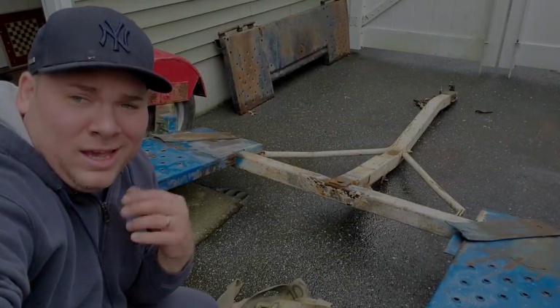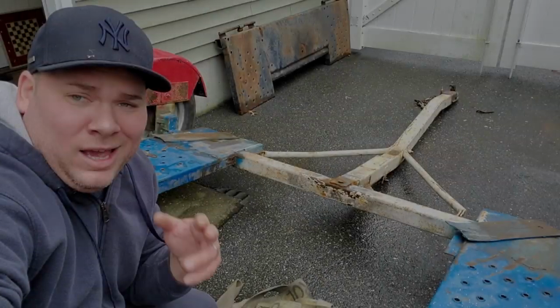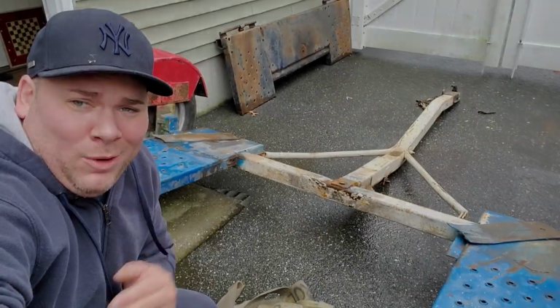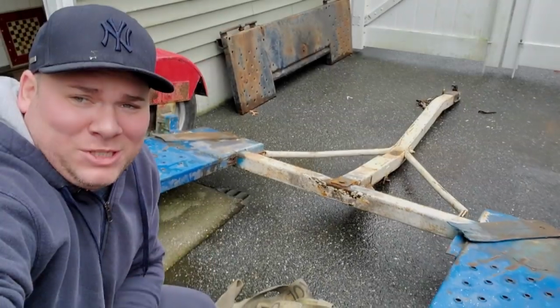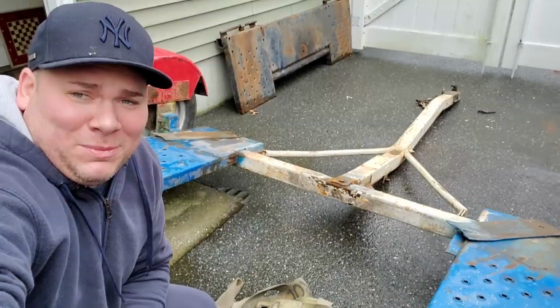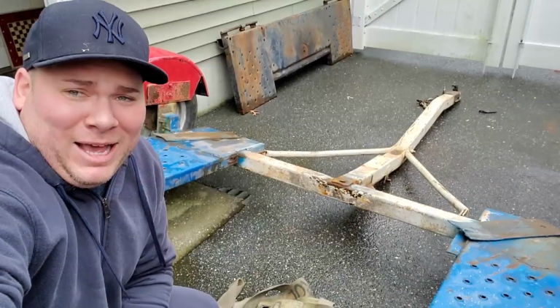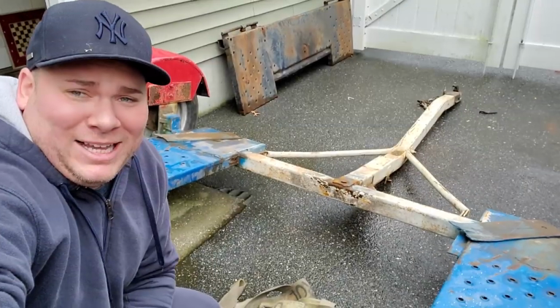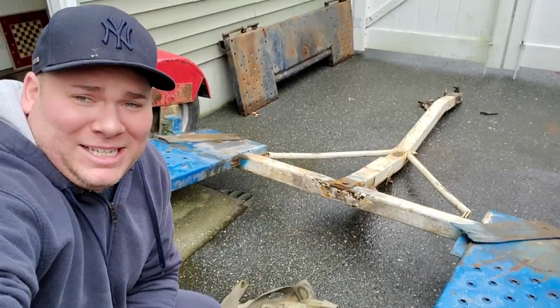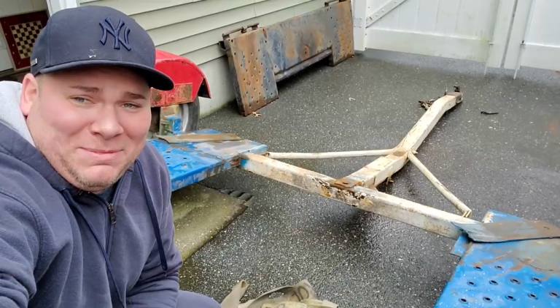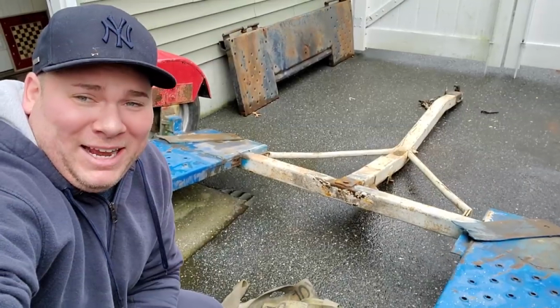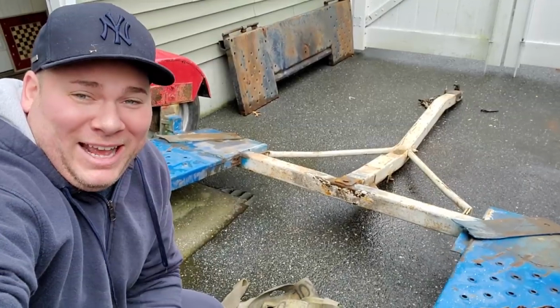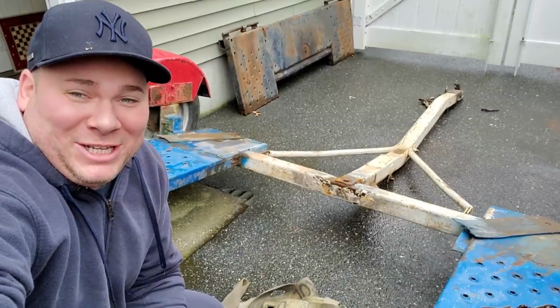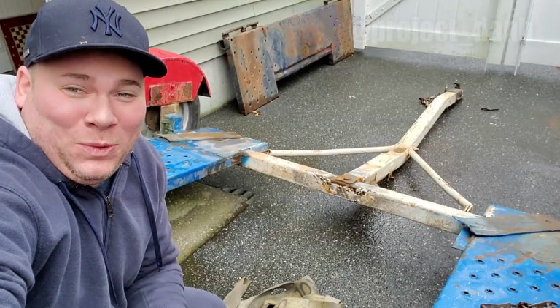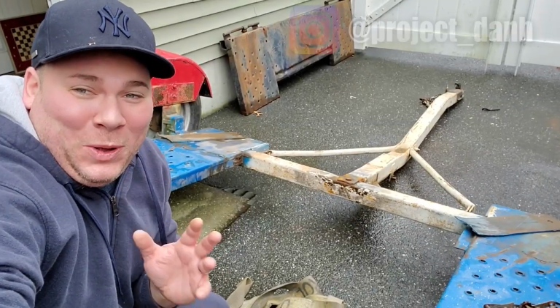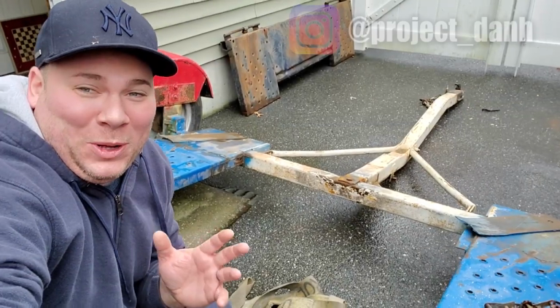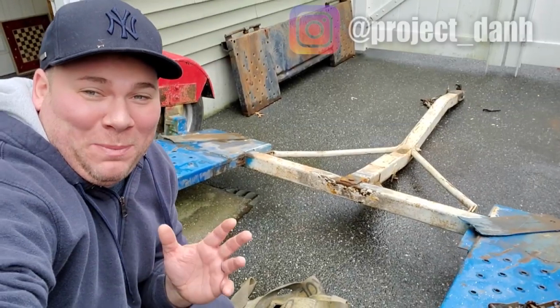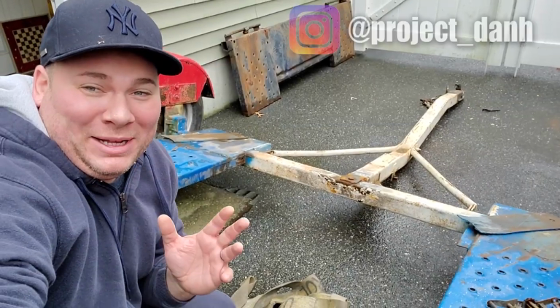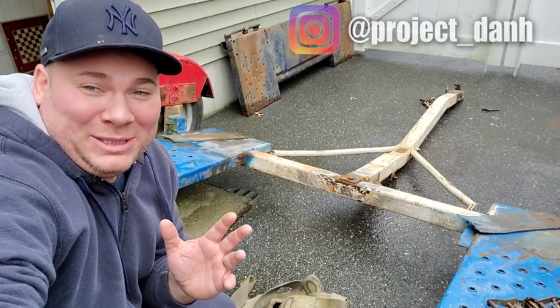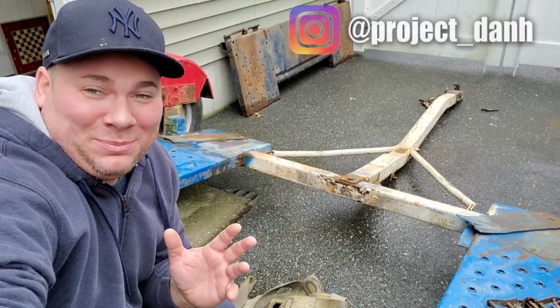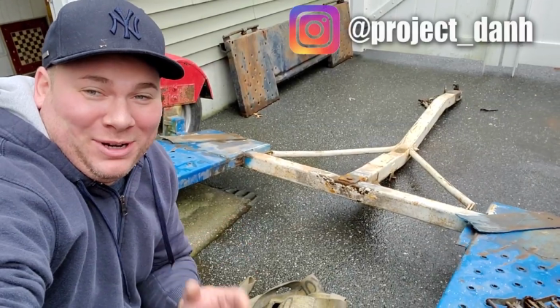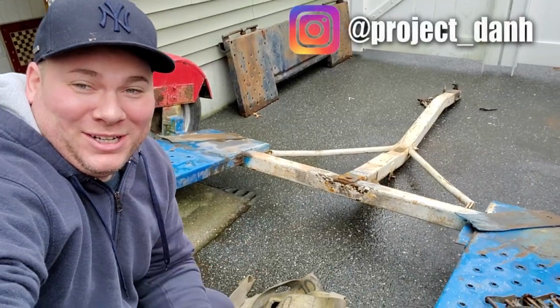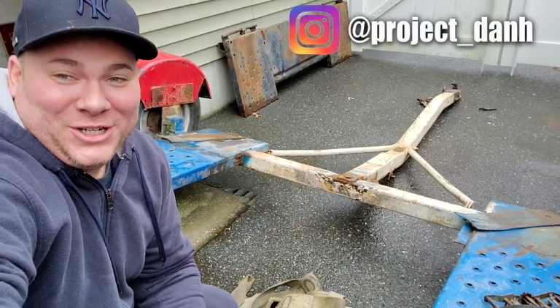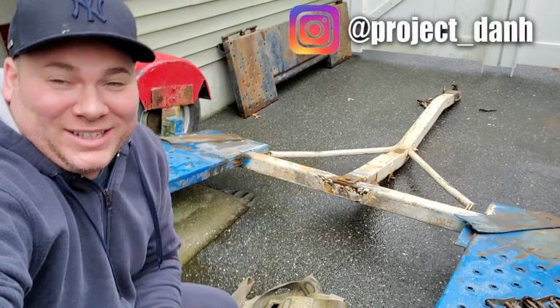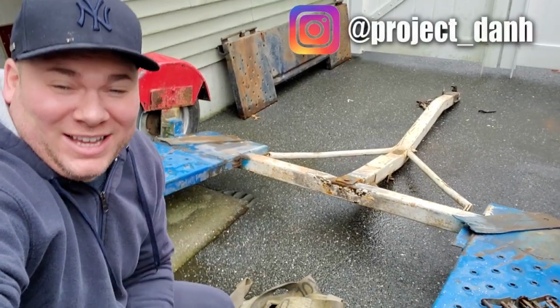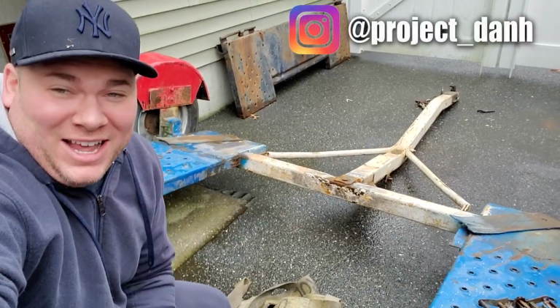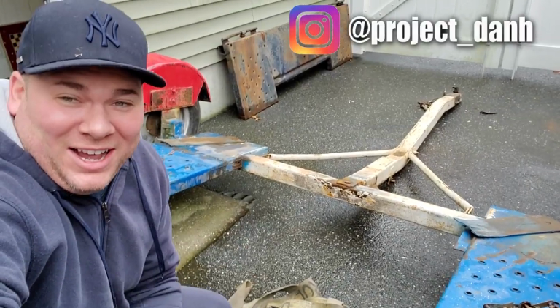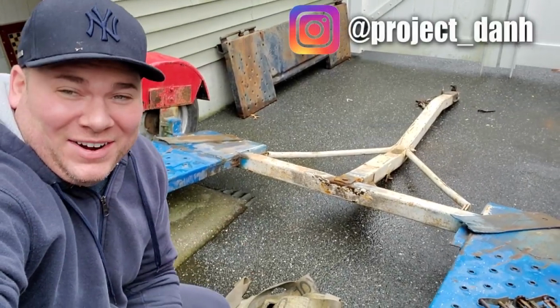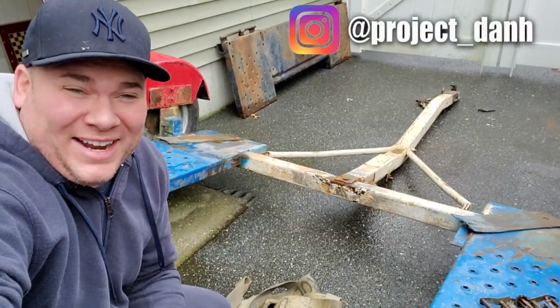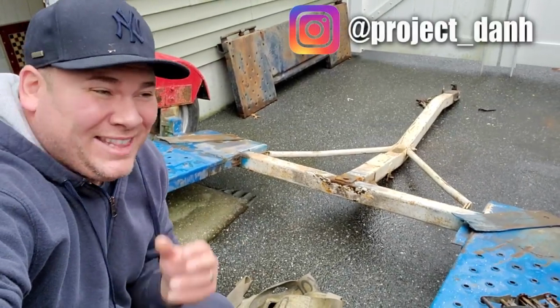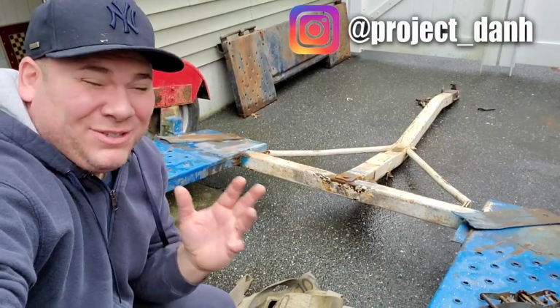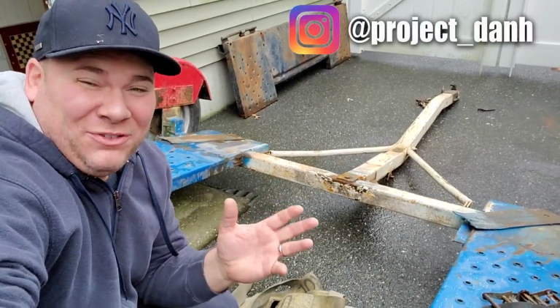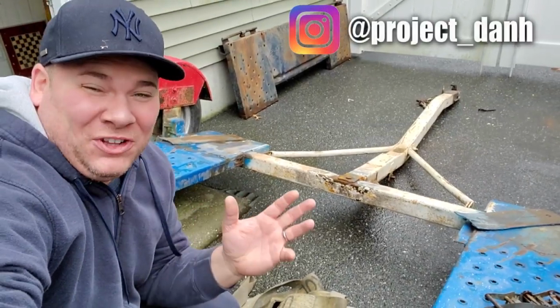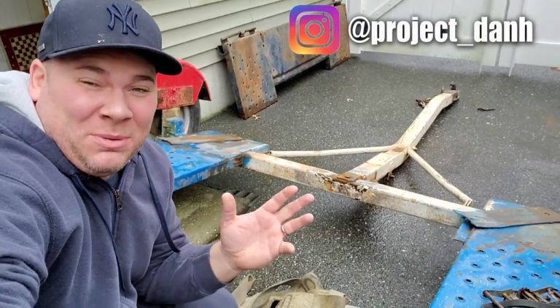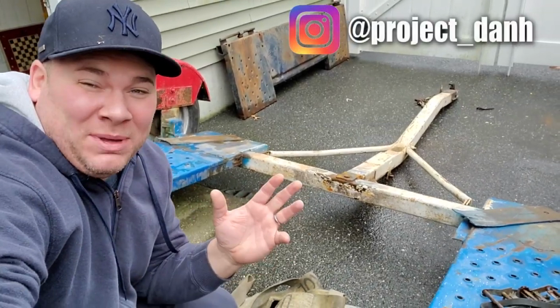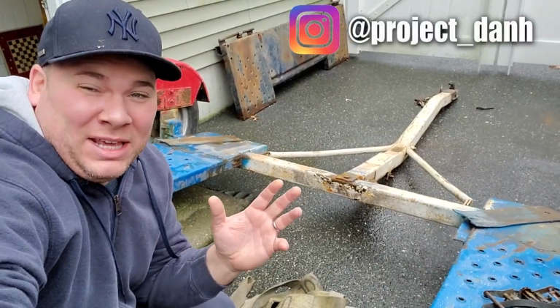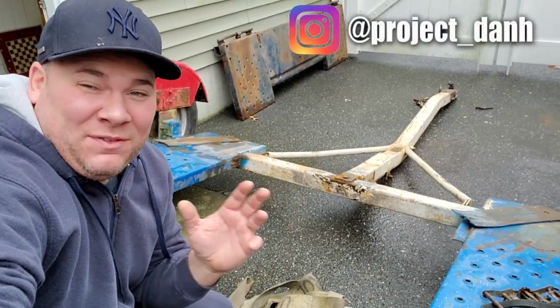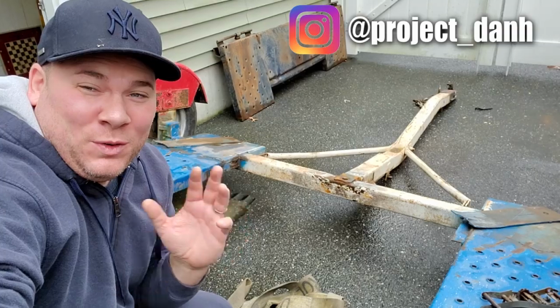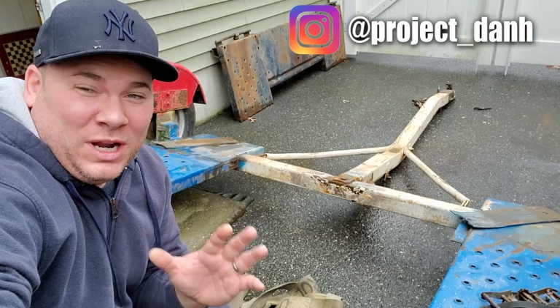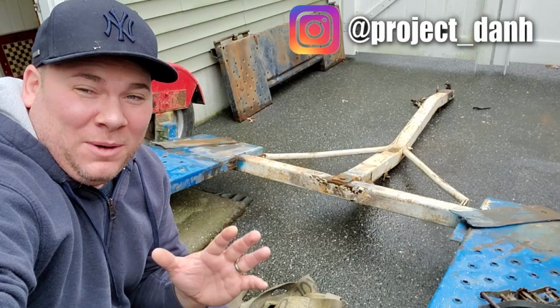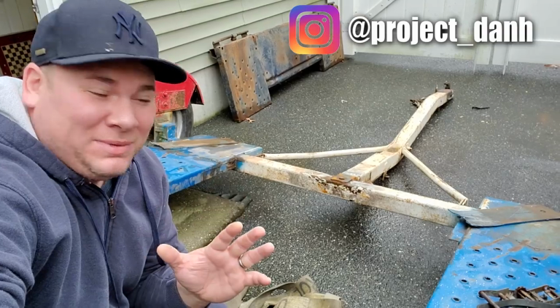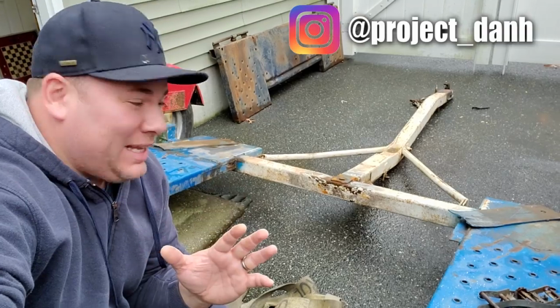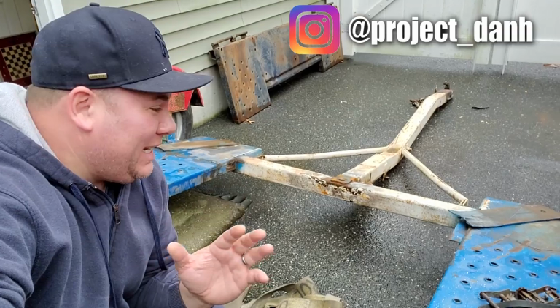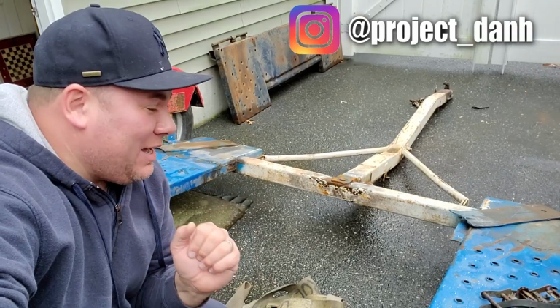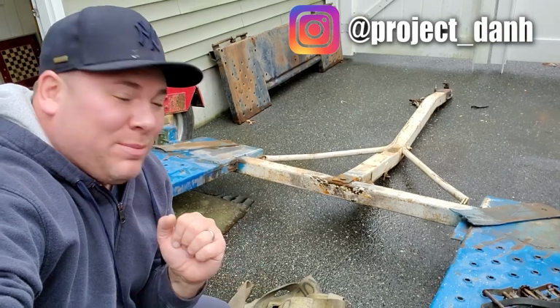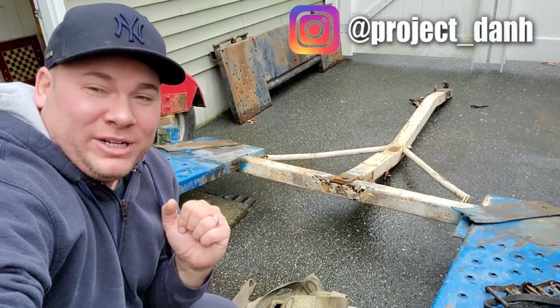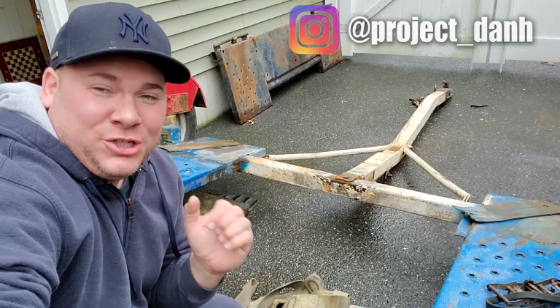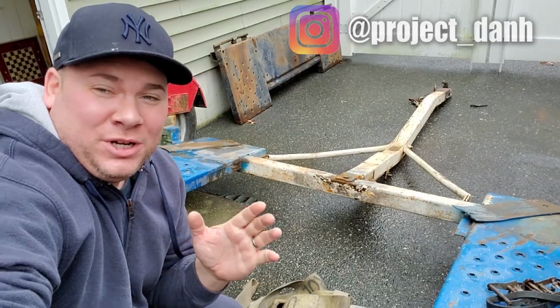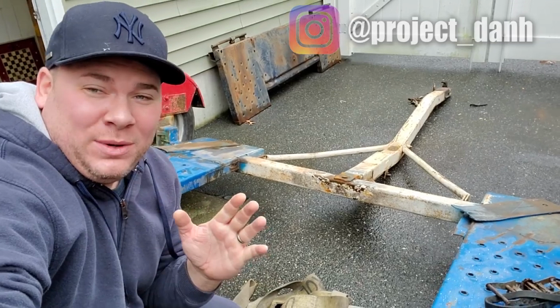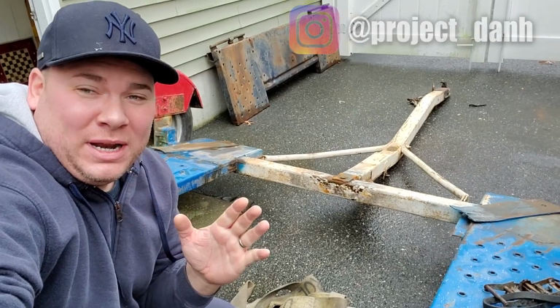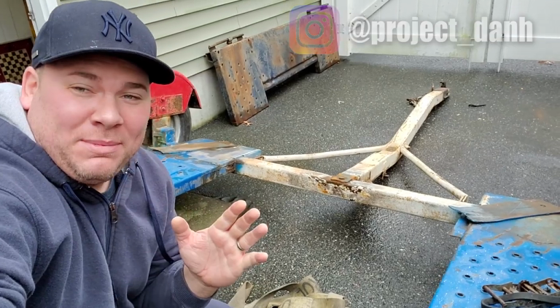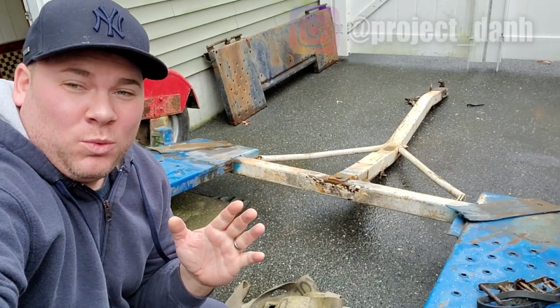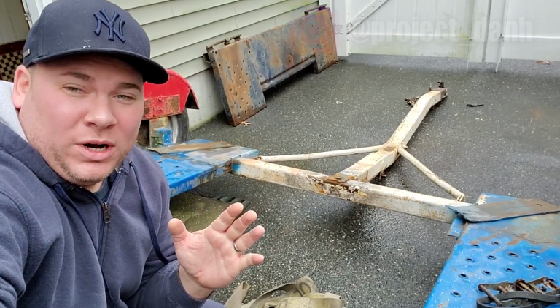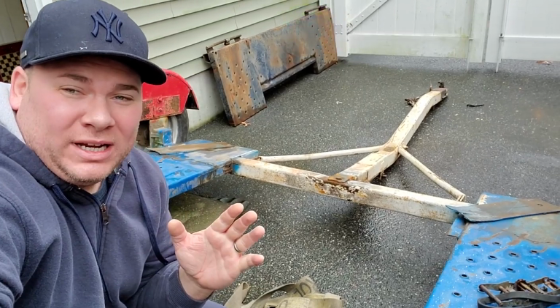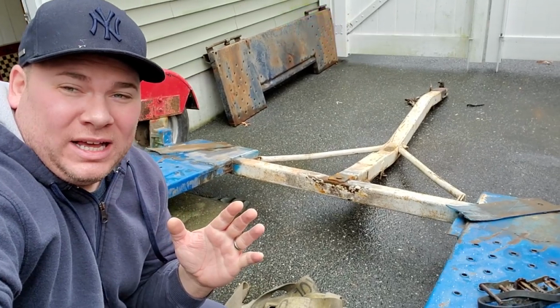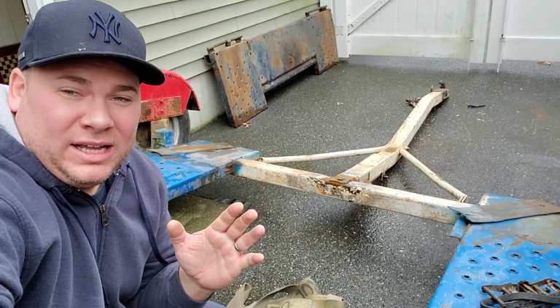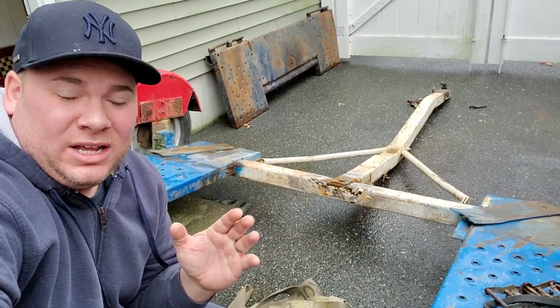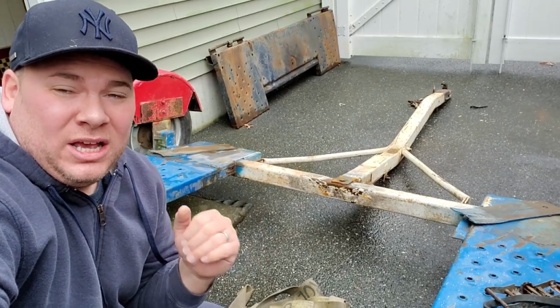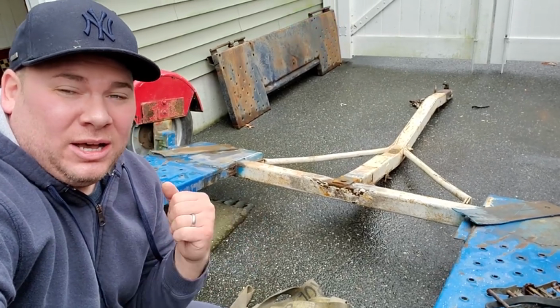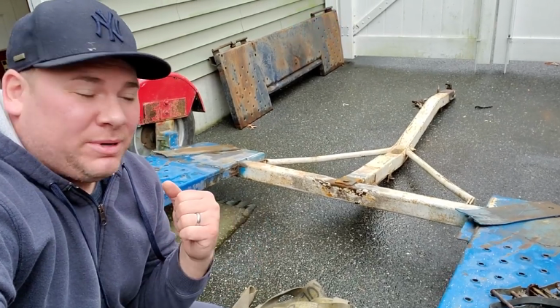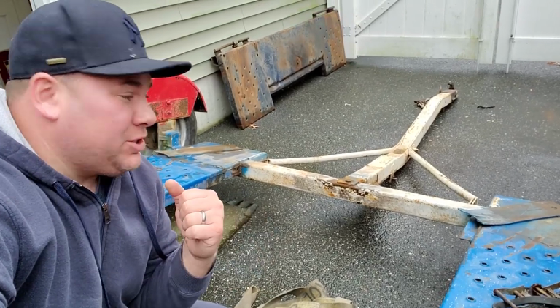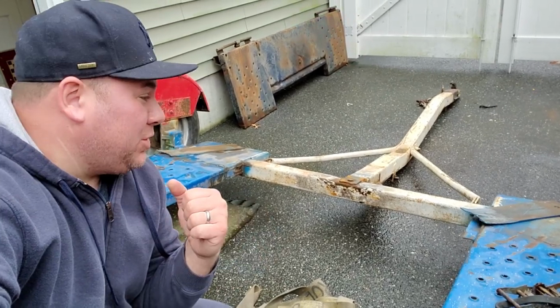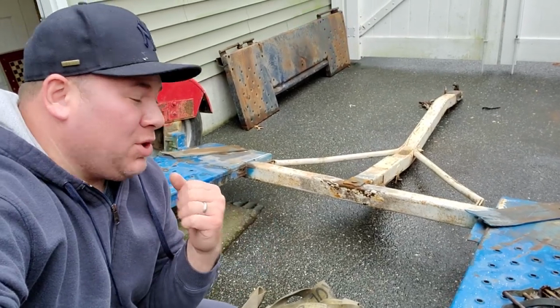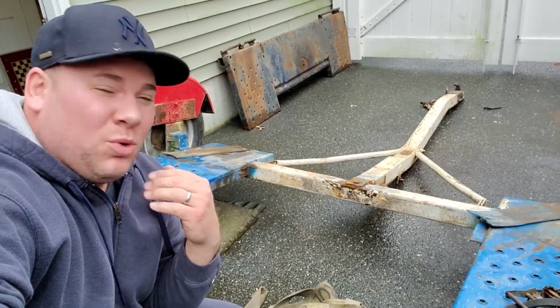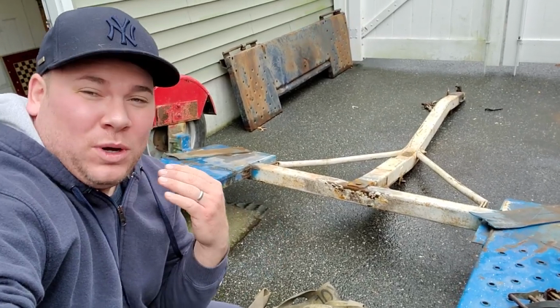Hey, what's up guys, I'm Dan. Welcome back to the project. In this video I'm going to give you an update, show you what I've been working on, and show you what projects are to come.